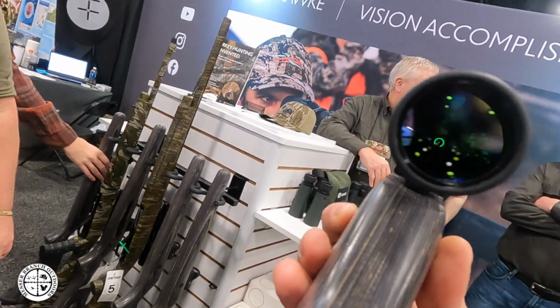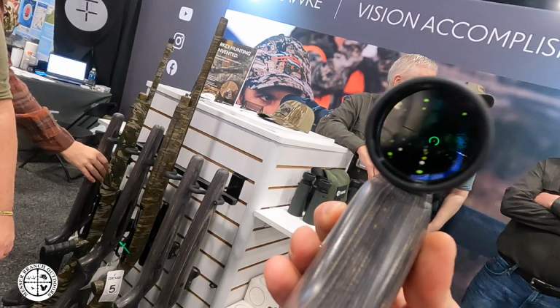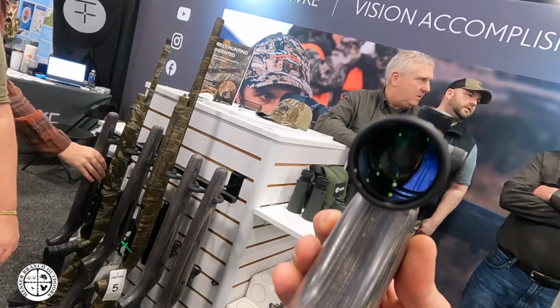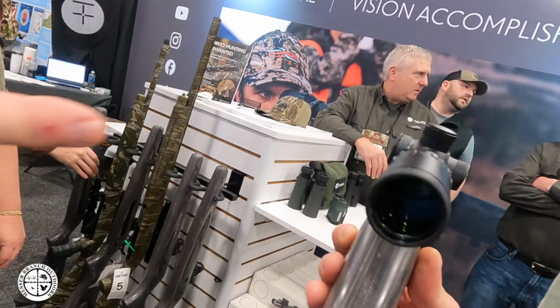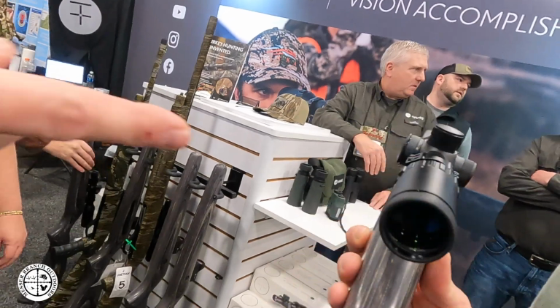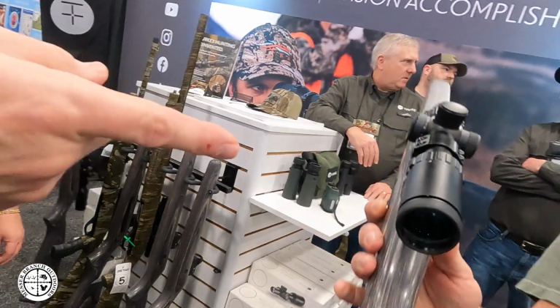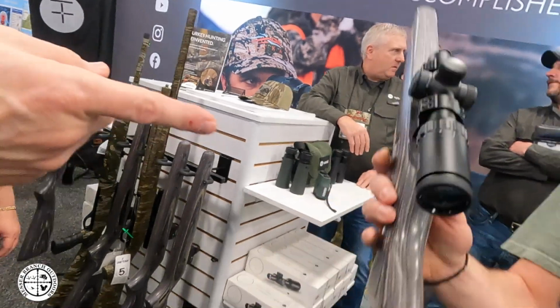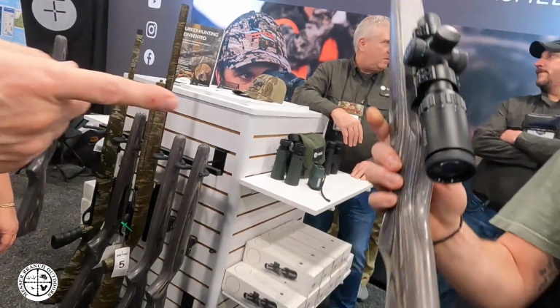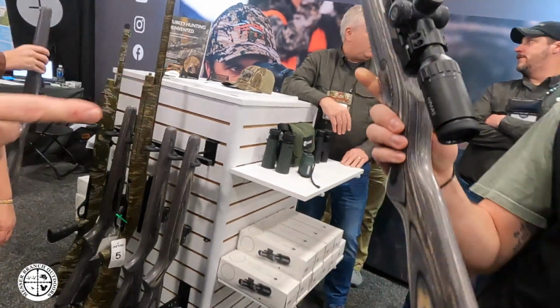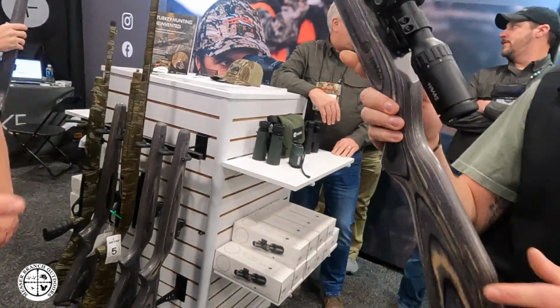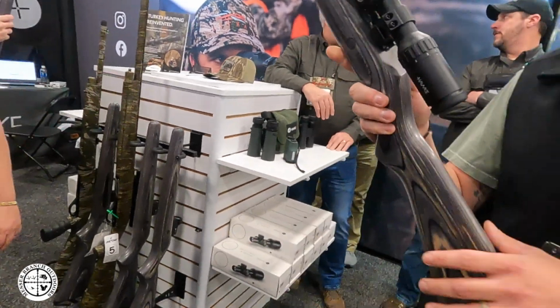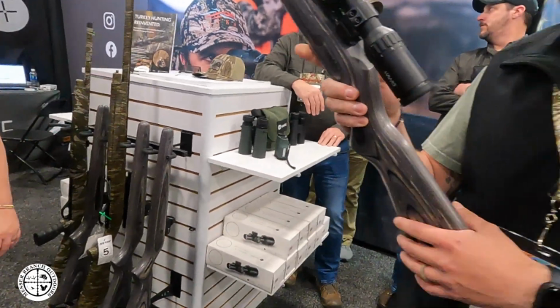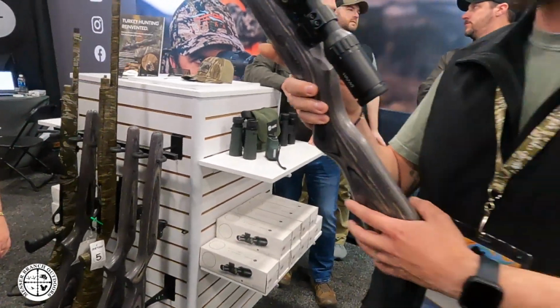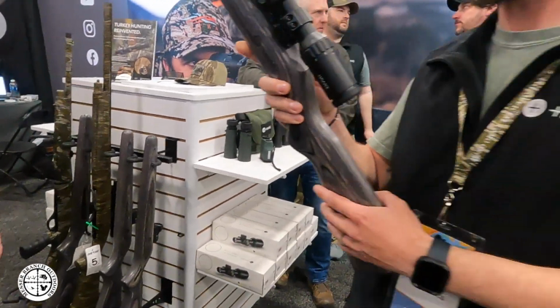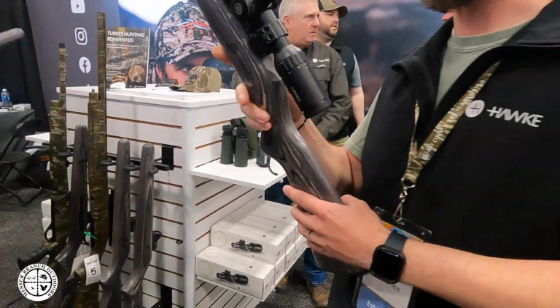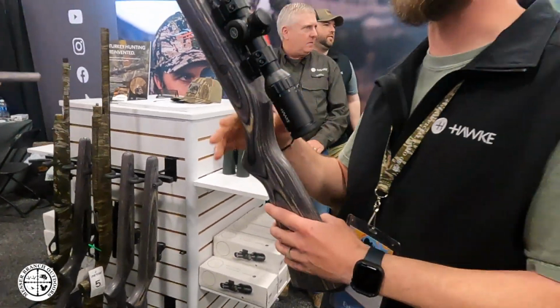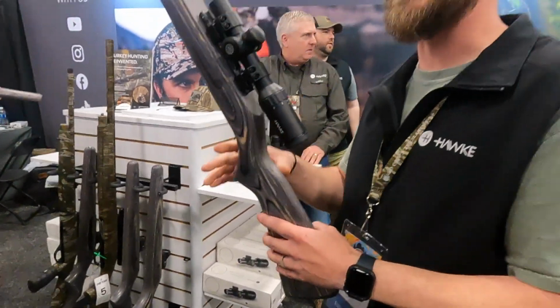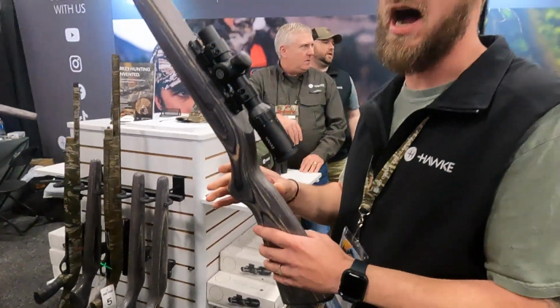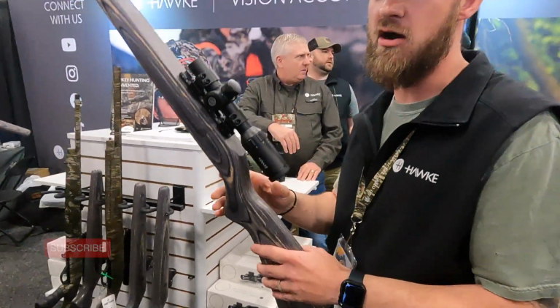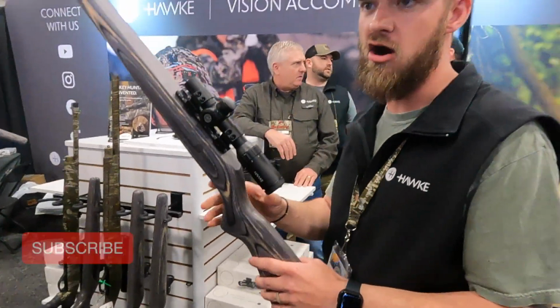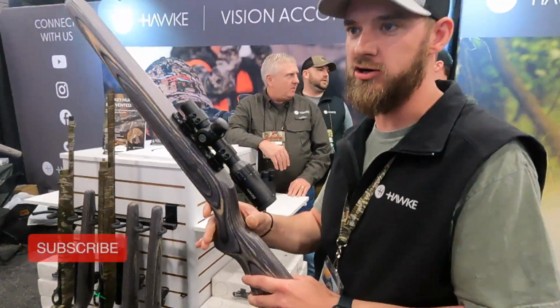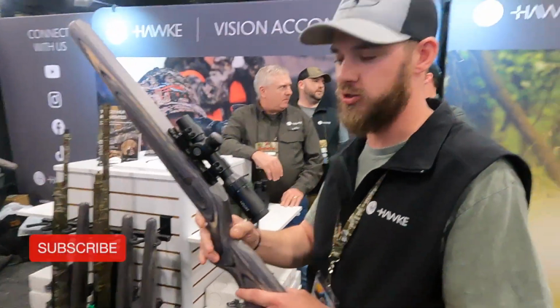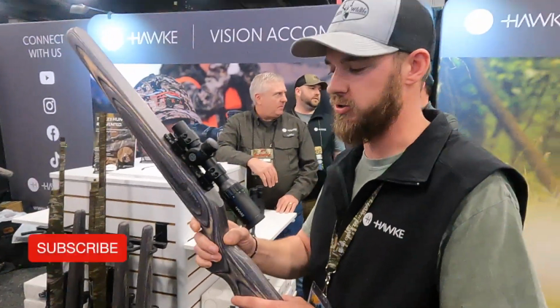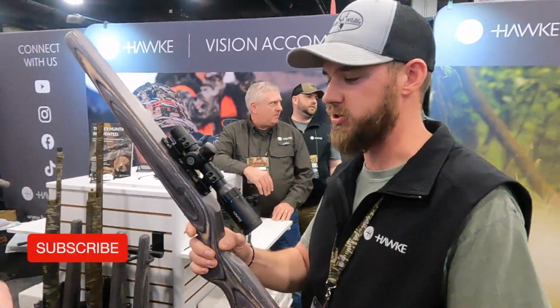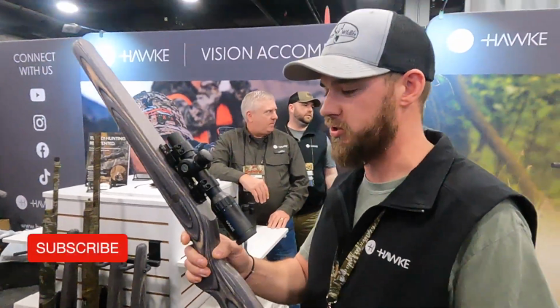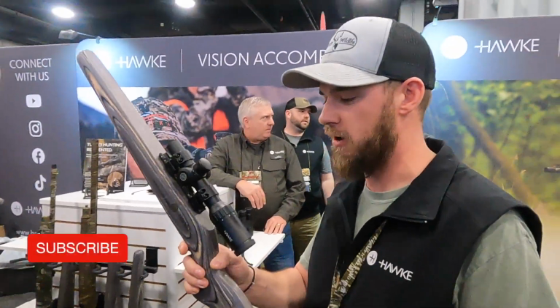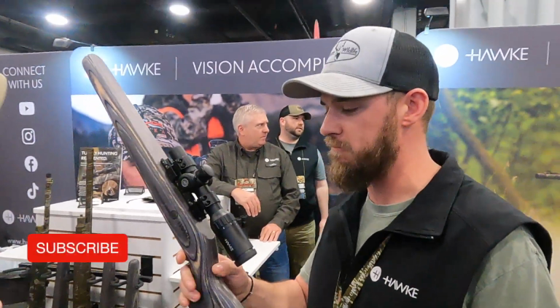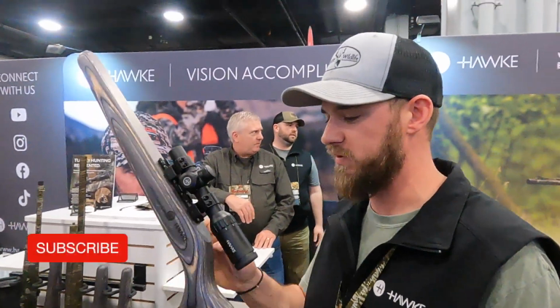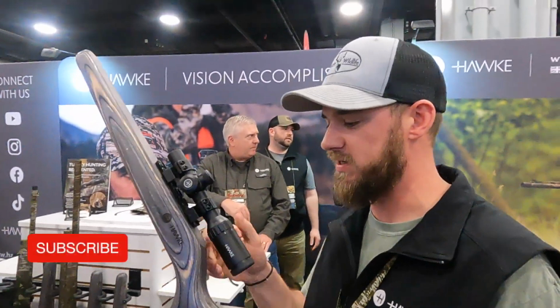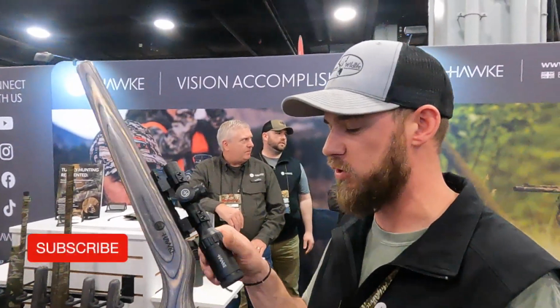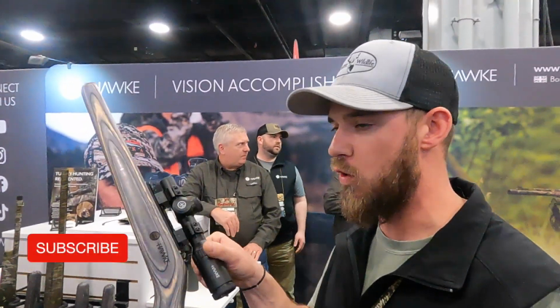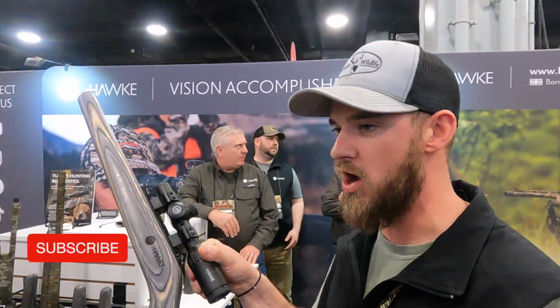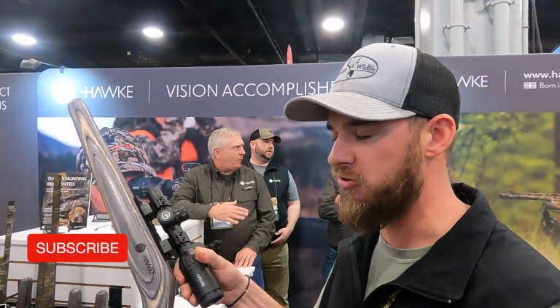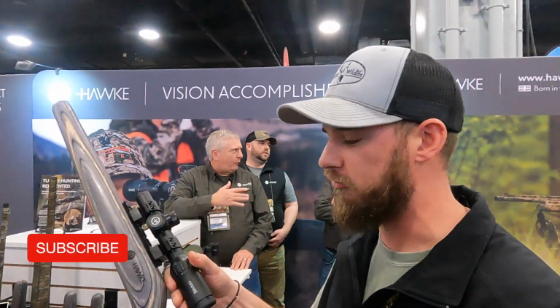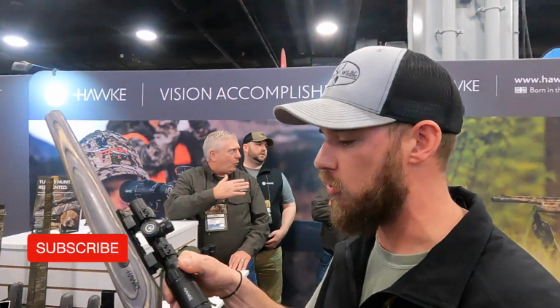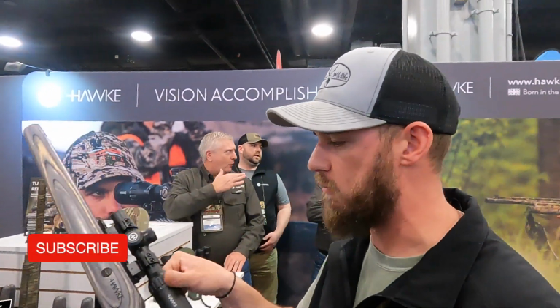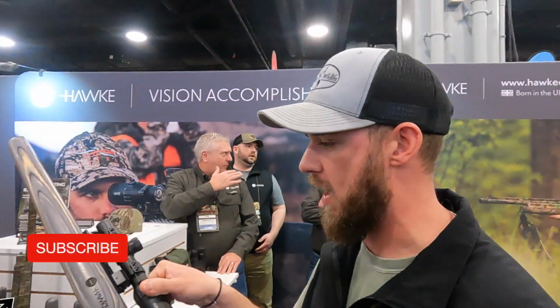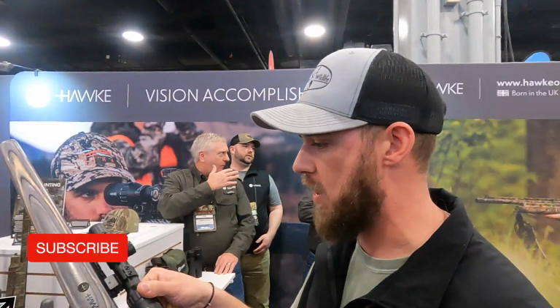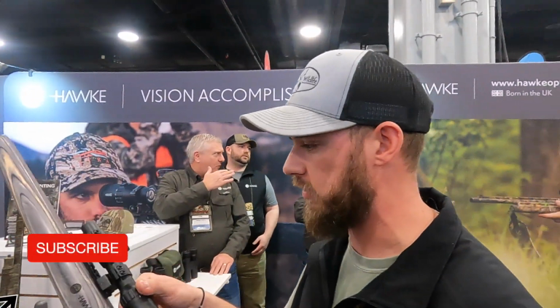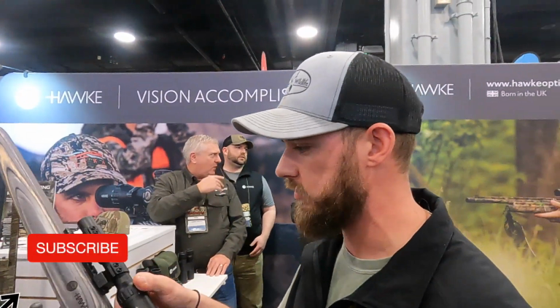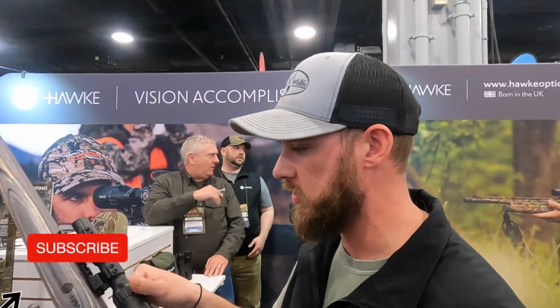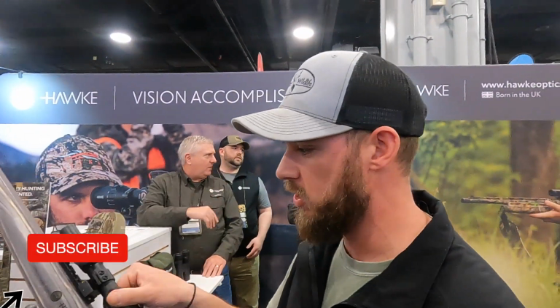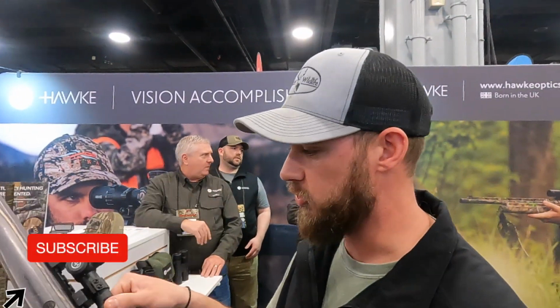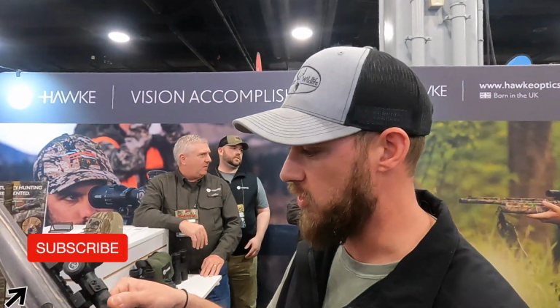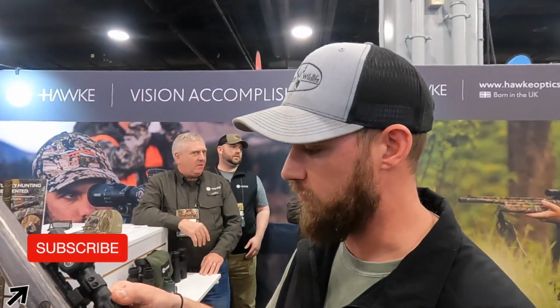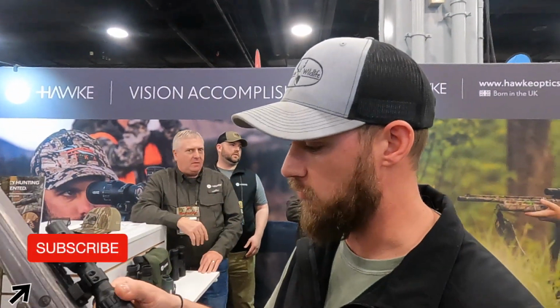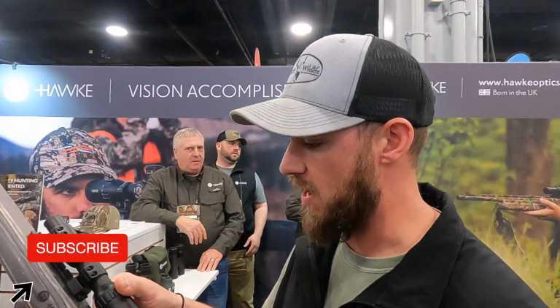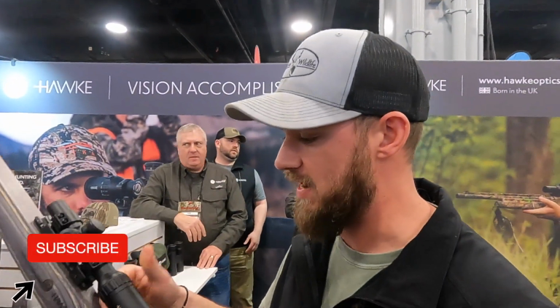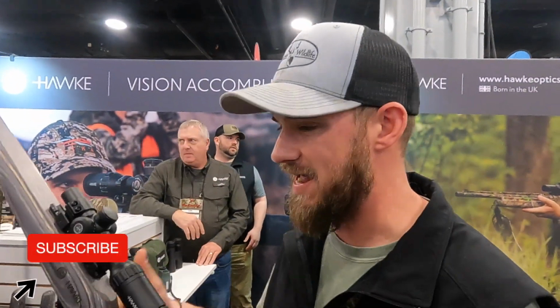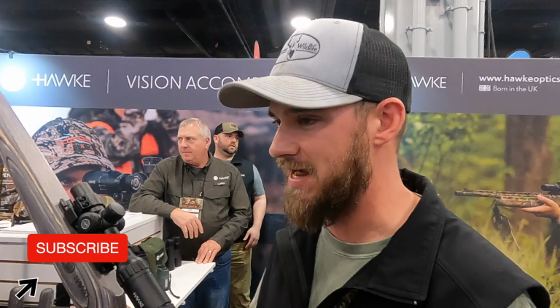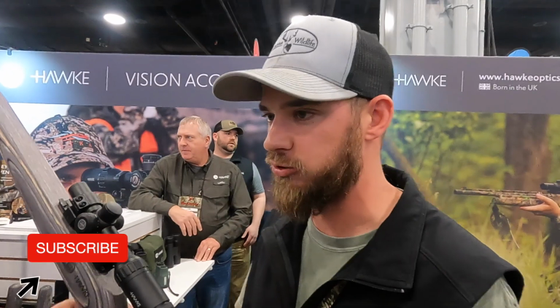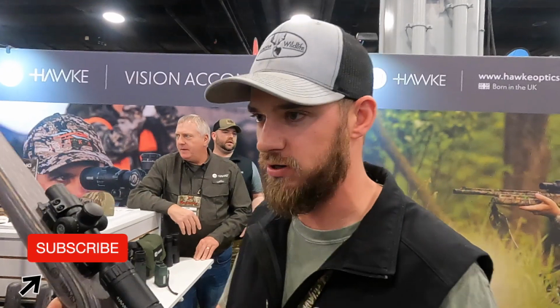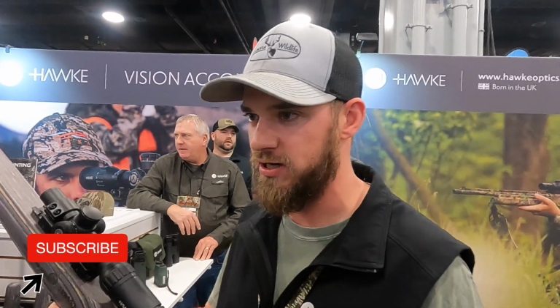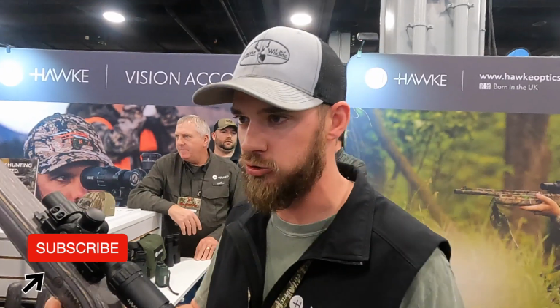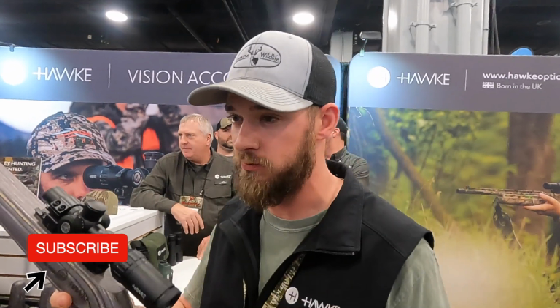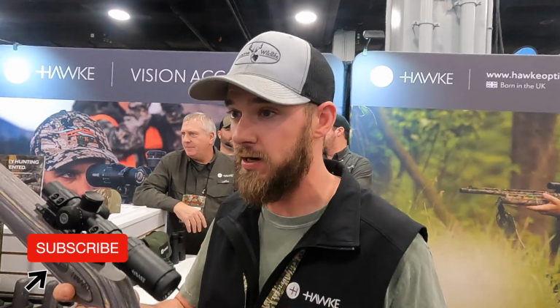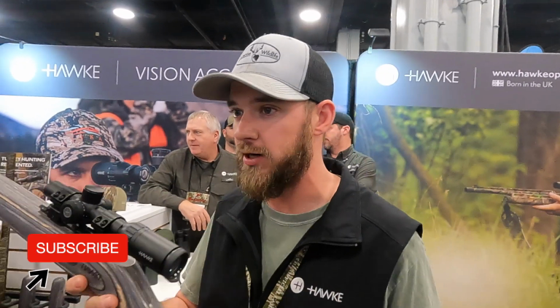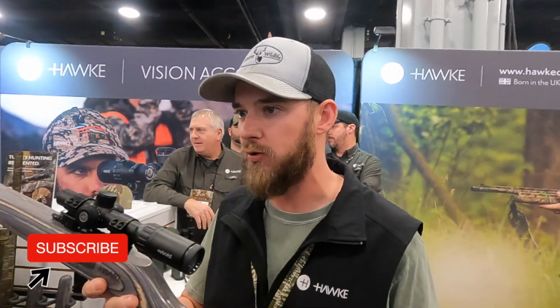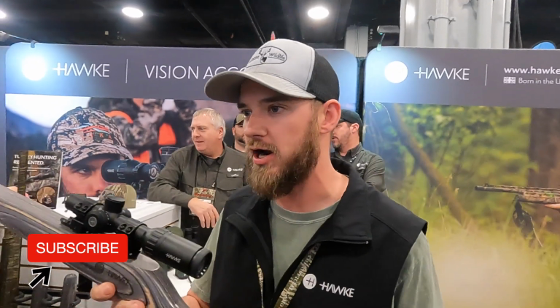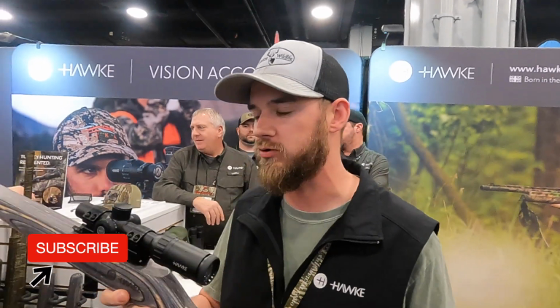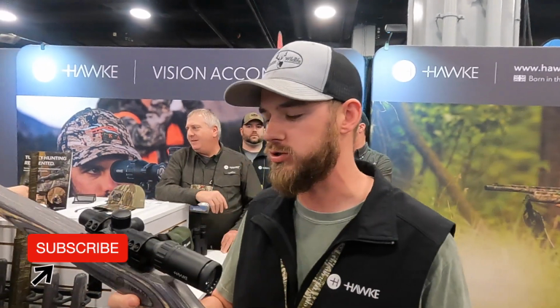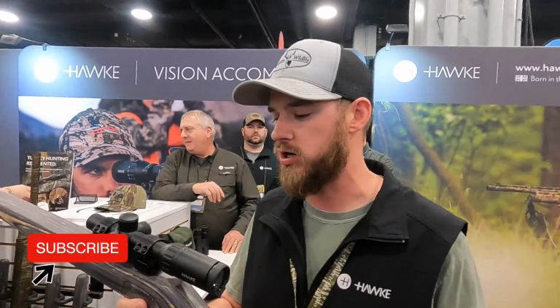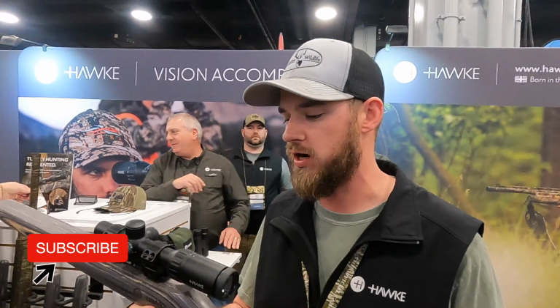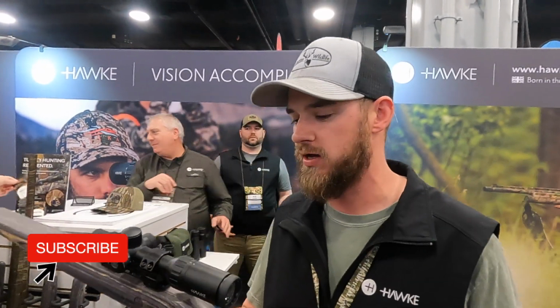So which scope is this right here? This is a Vantage IR turkey scope. It's a 1 to 4 power. You have red and green illuminated reticles on it.